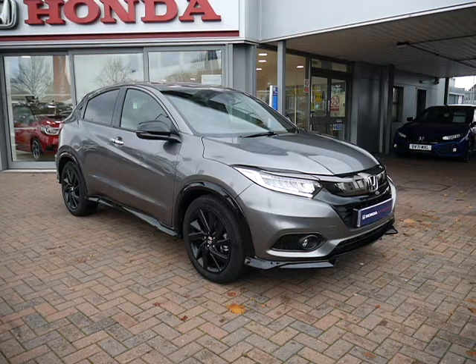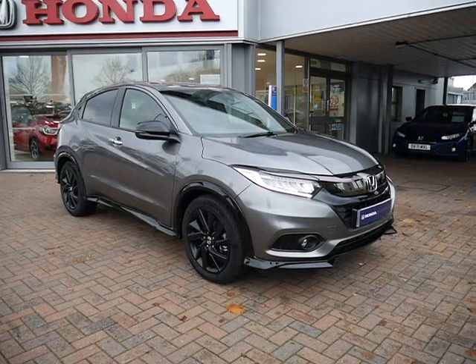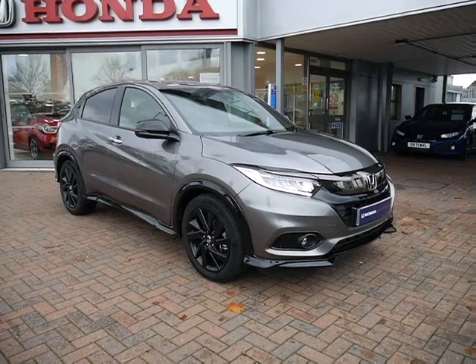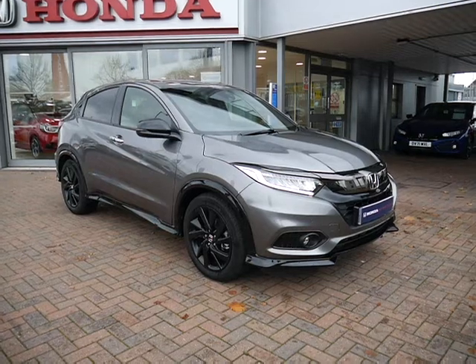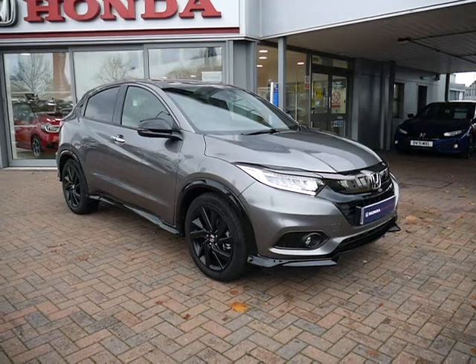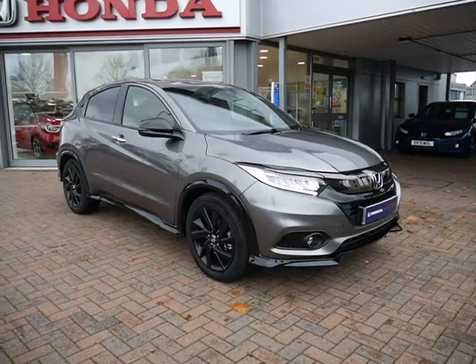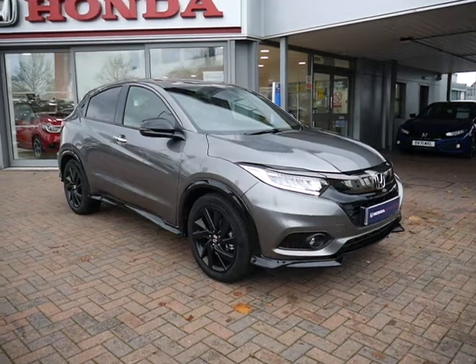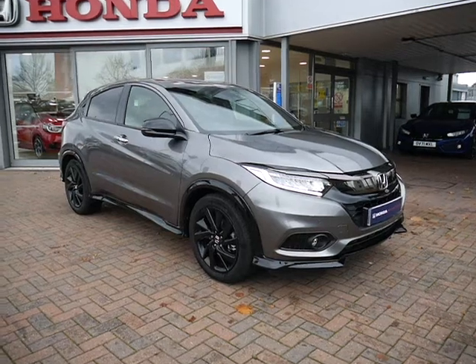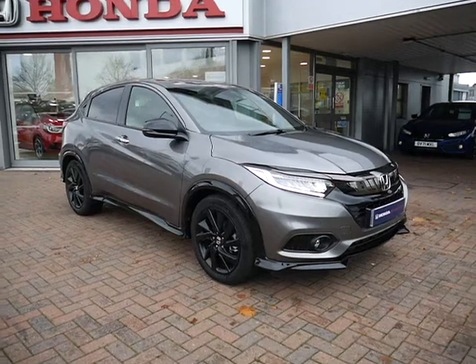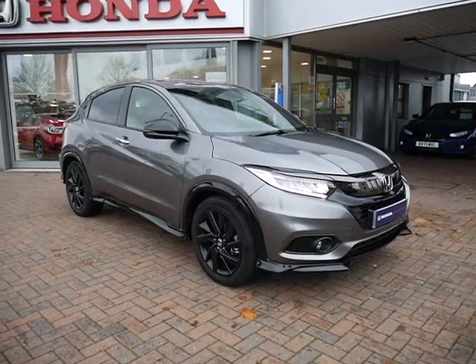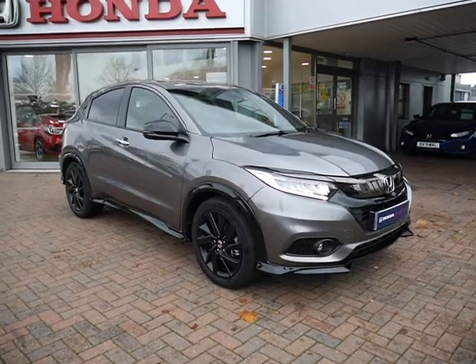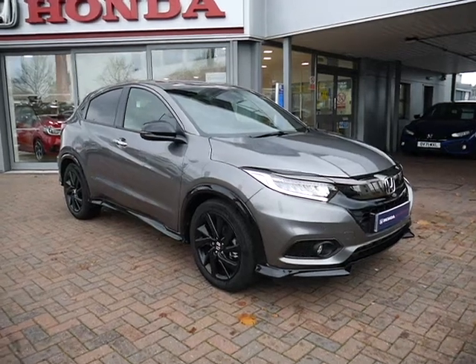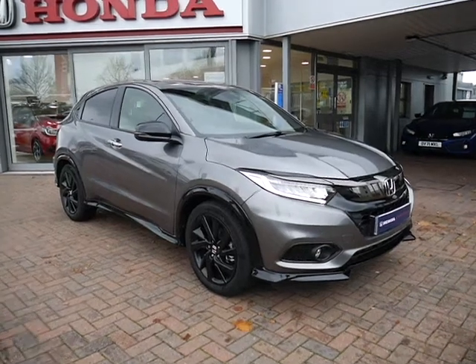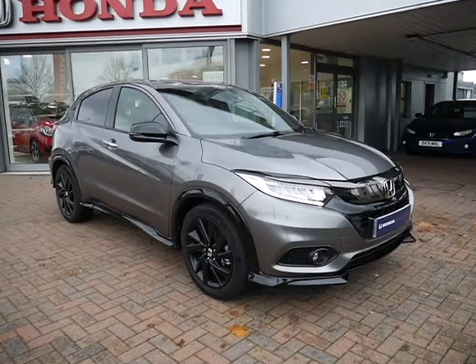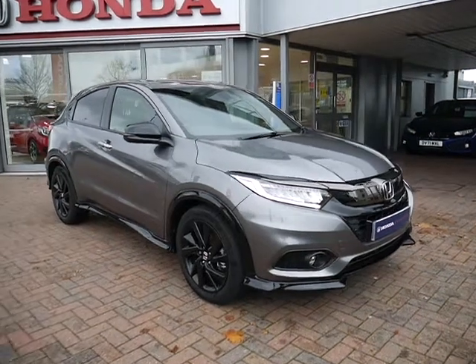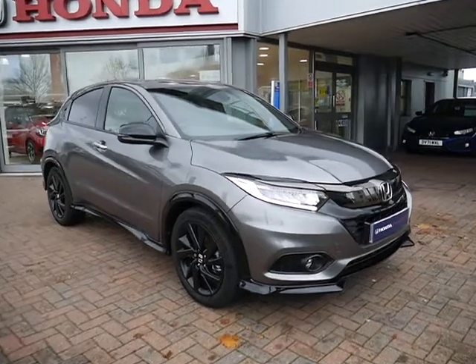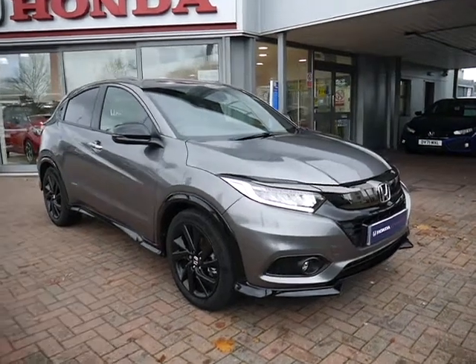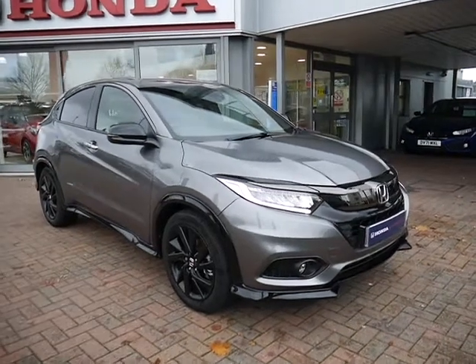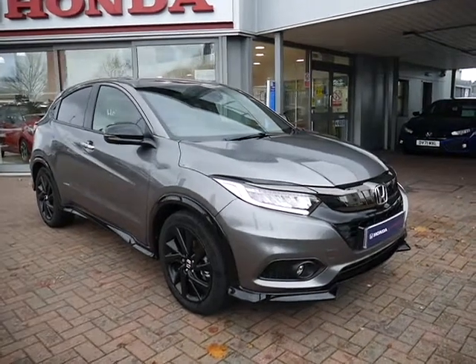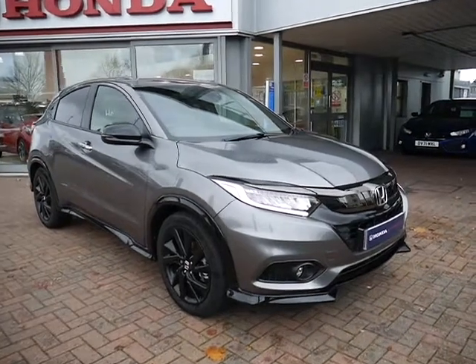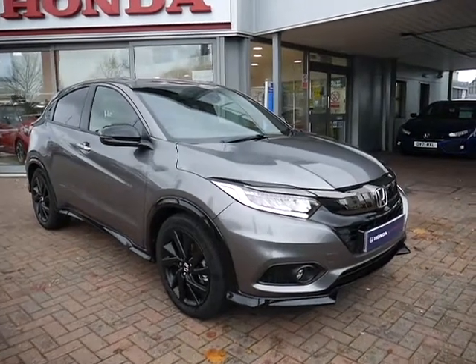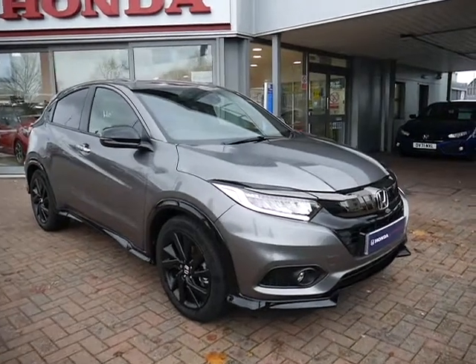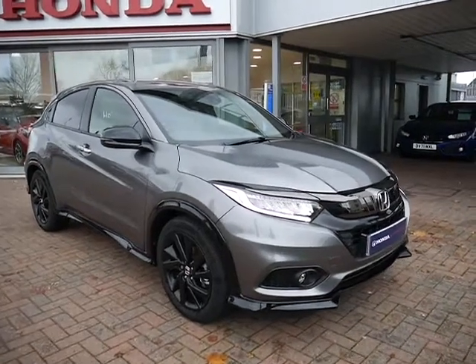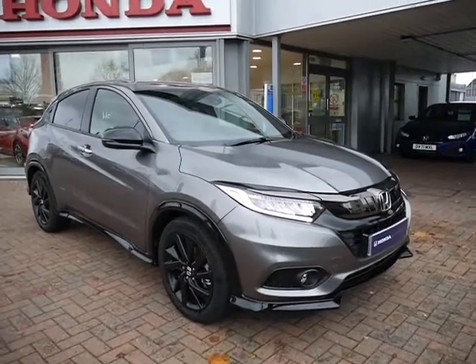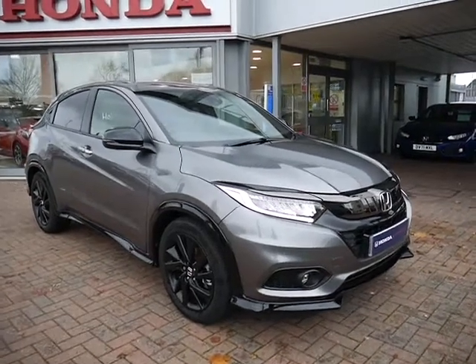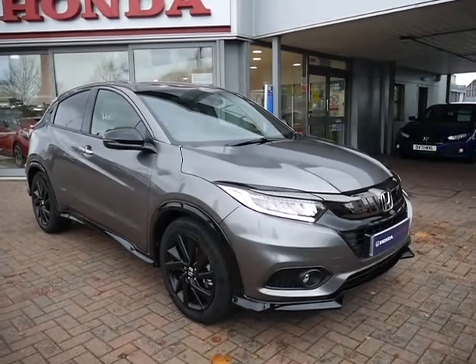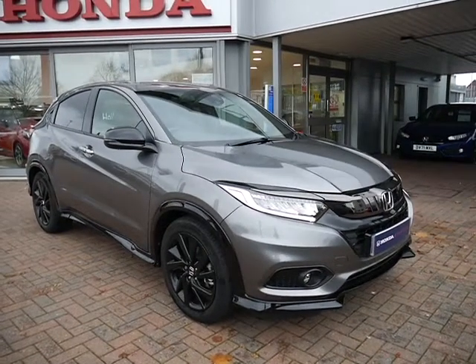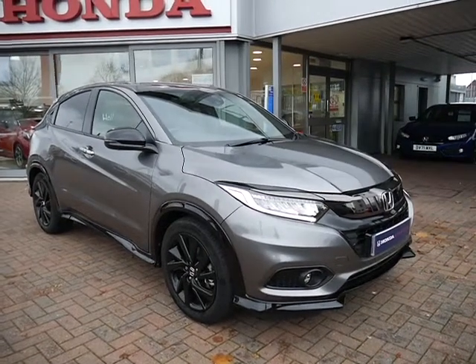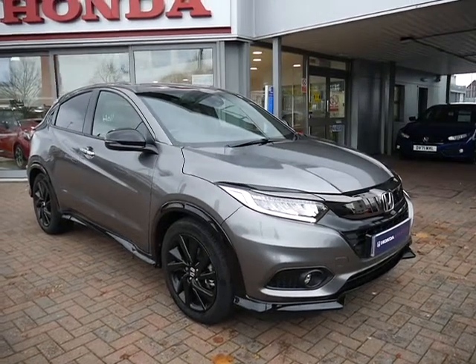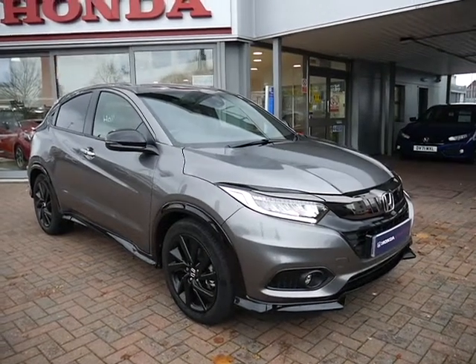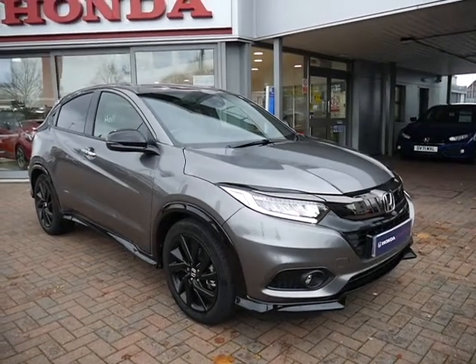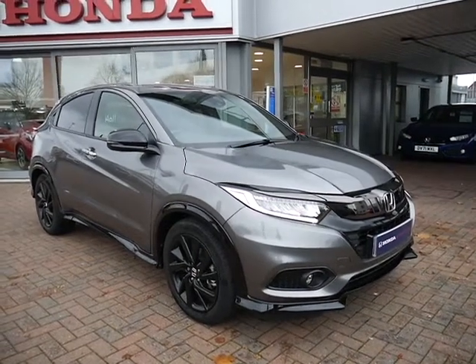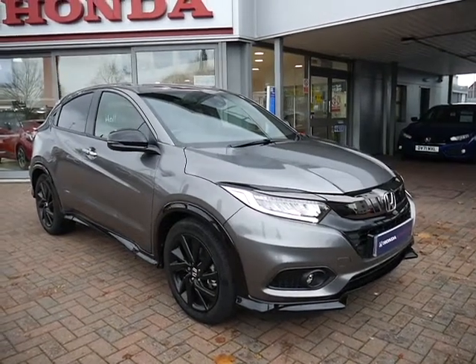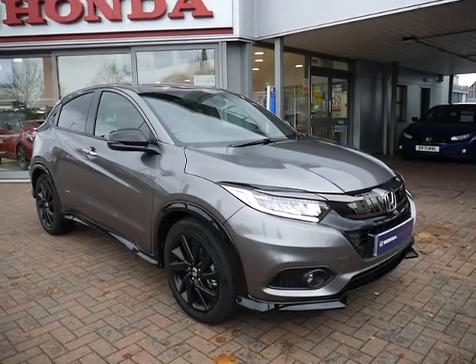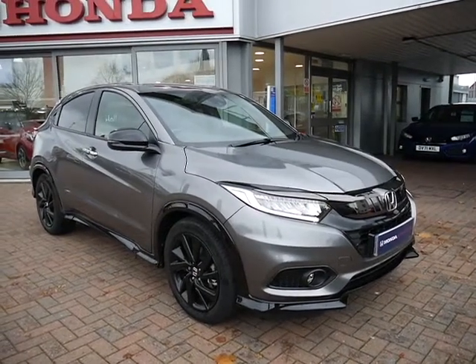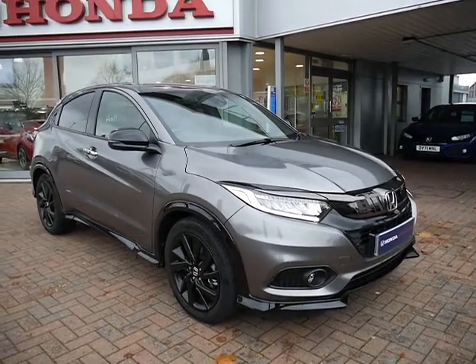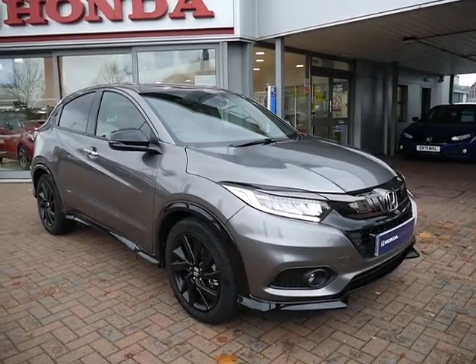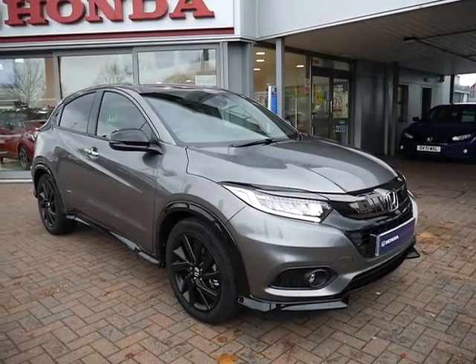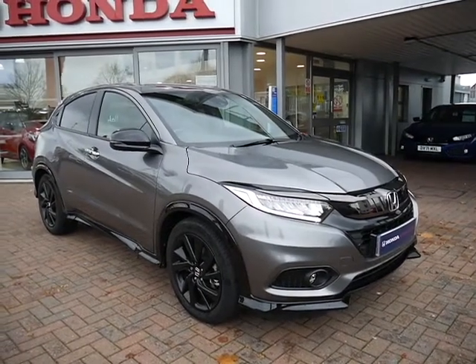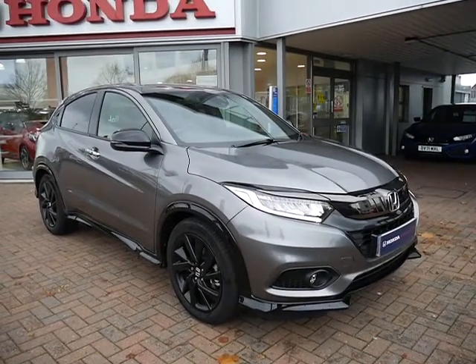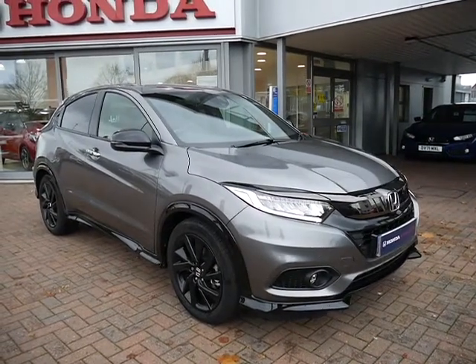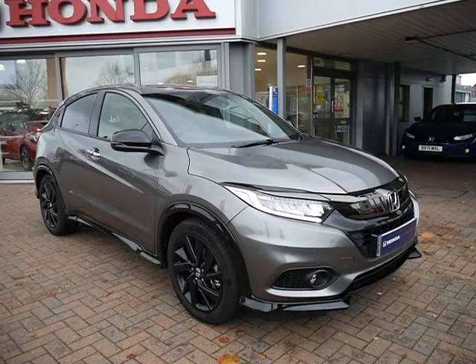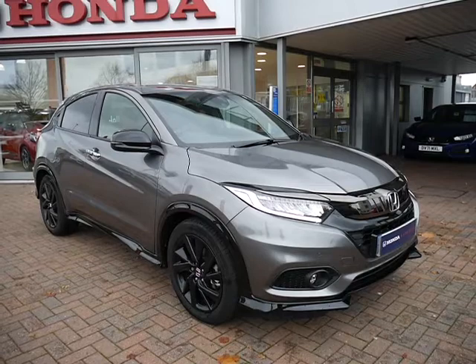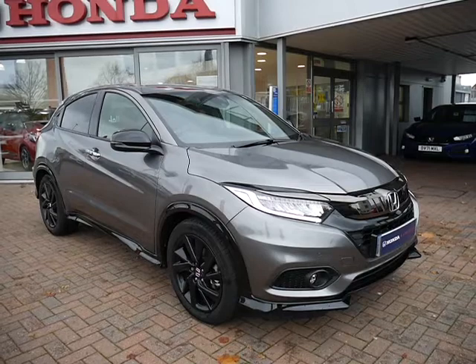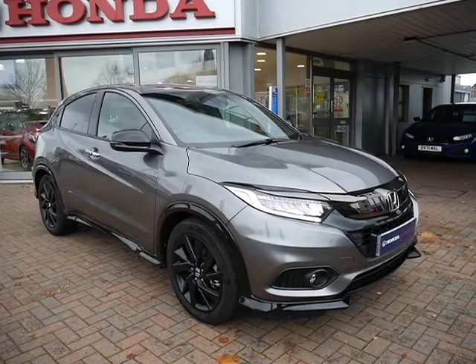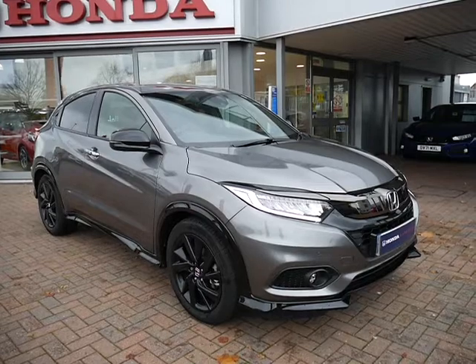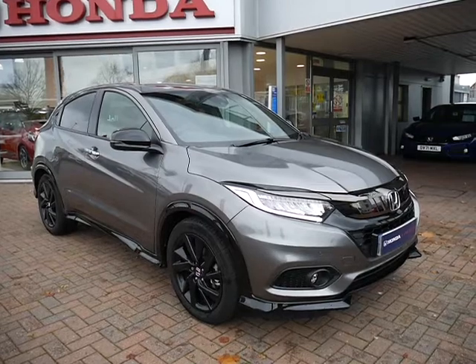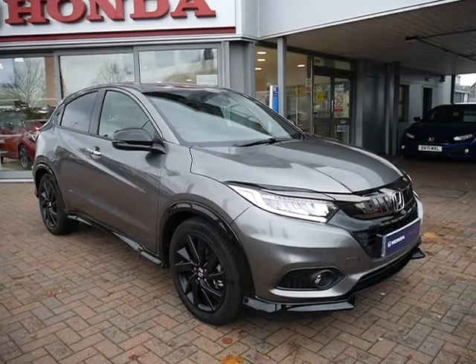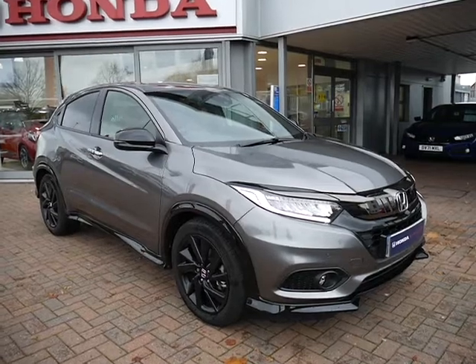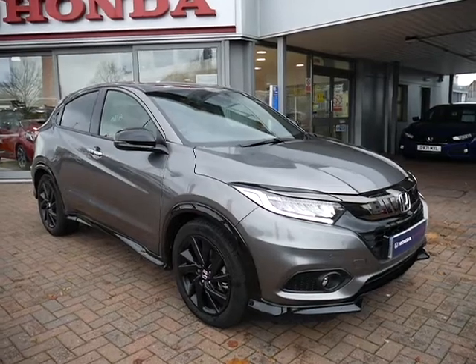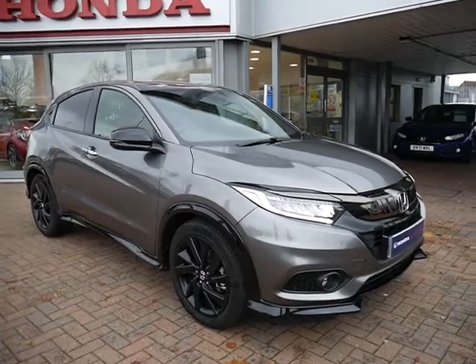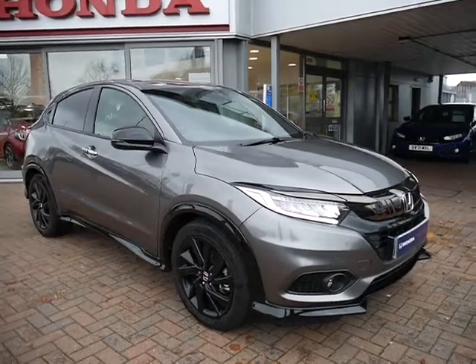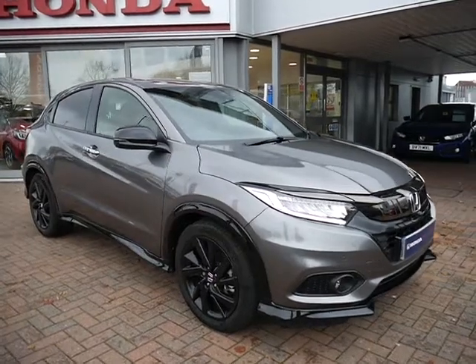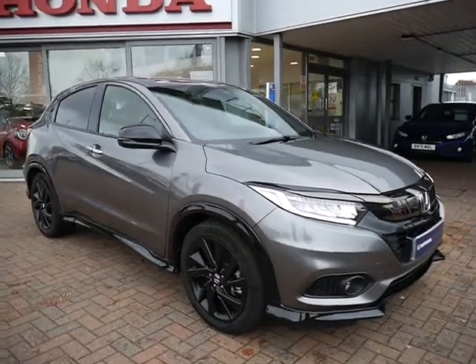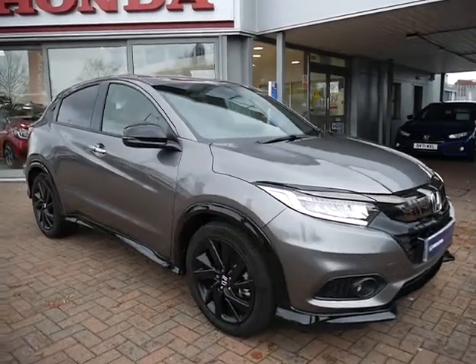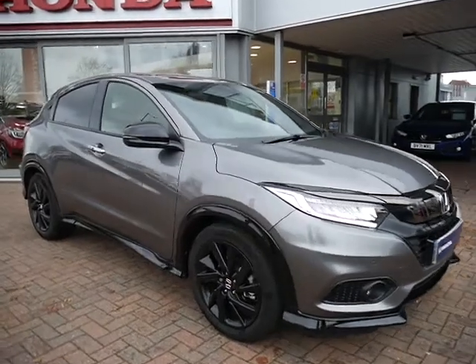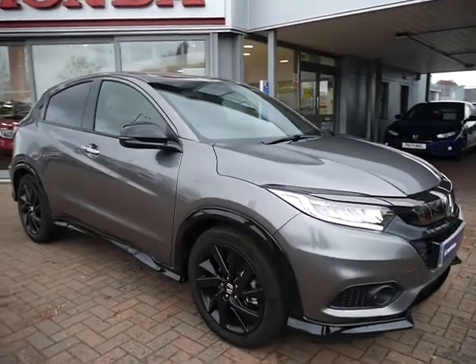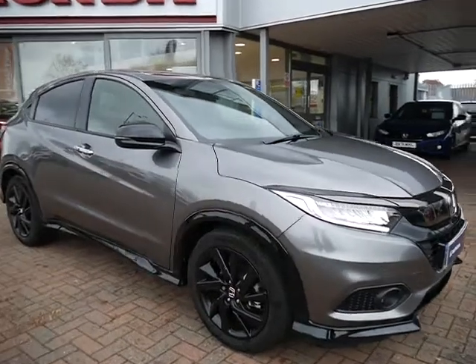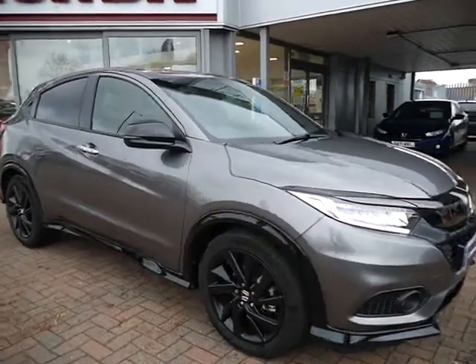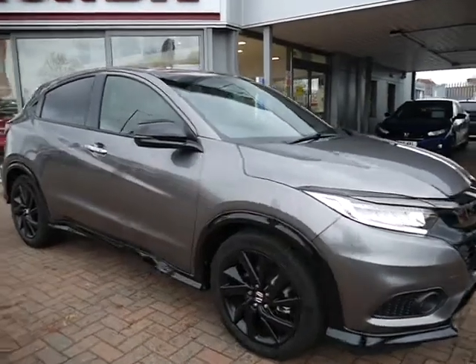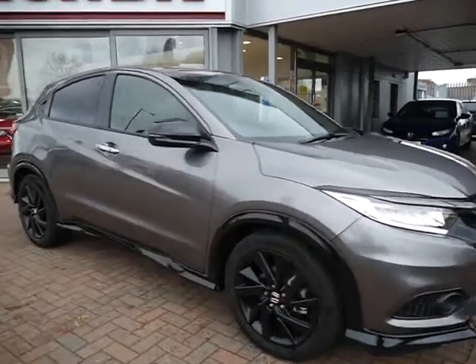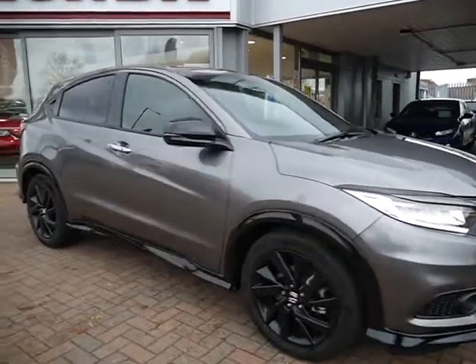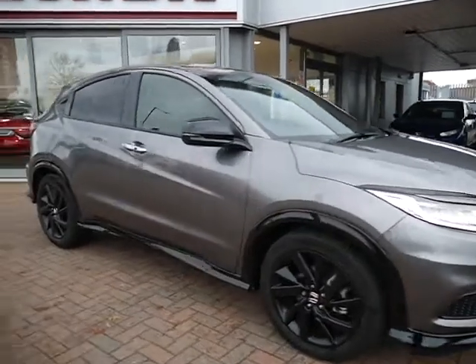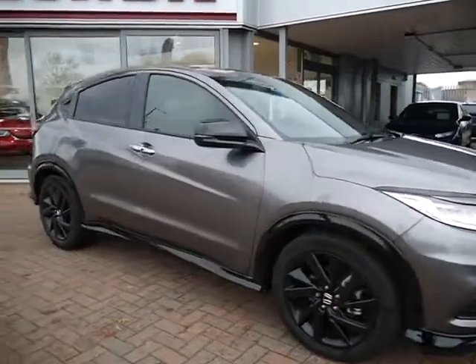Hello and welcome to JT Hughes. Today I'll be showing you around one of our used Hondas. This is a Honda HR-V.